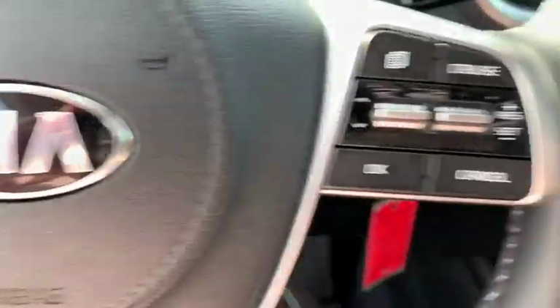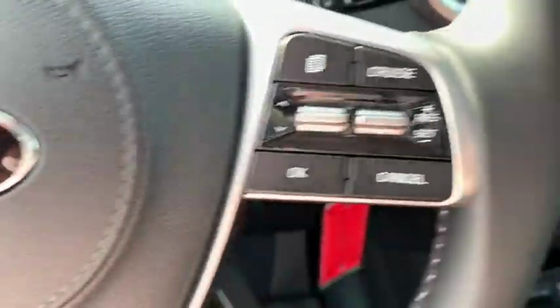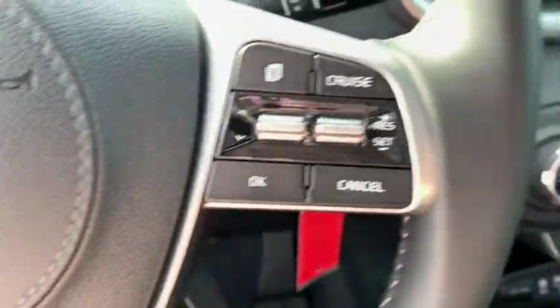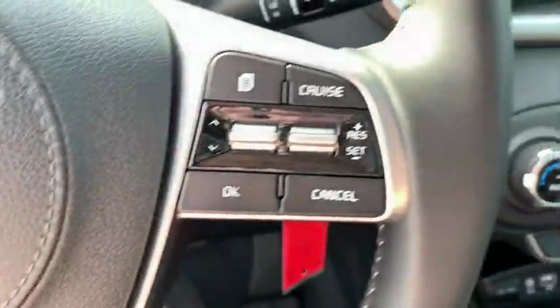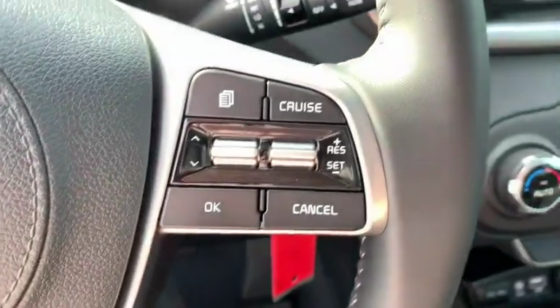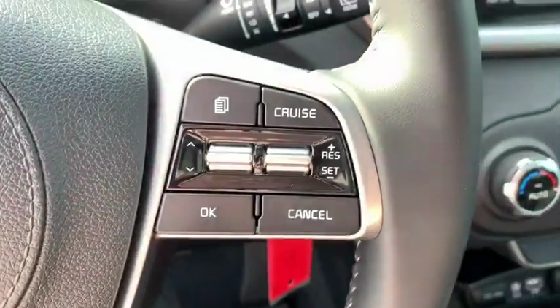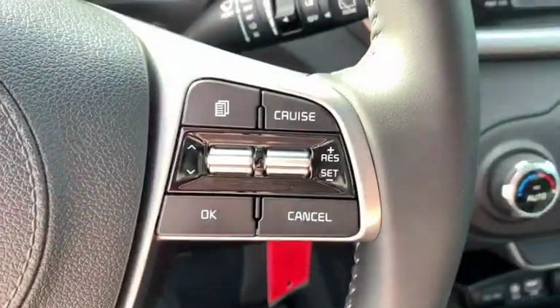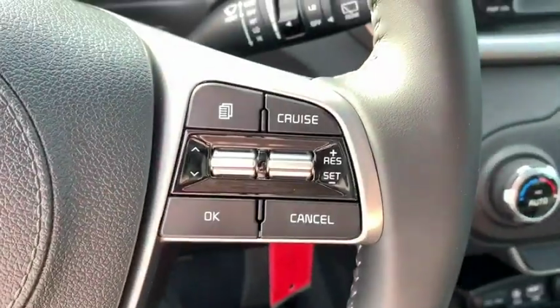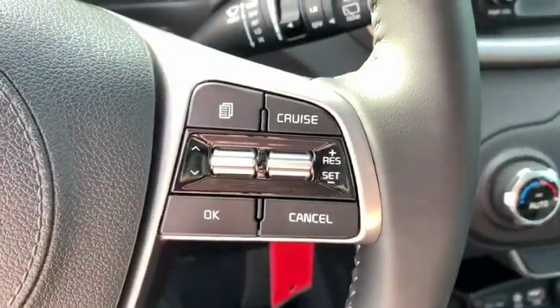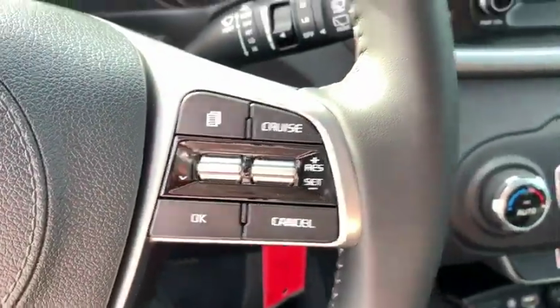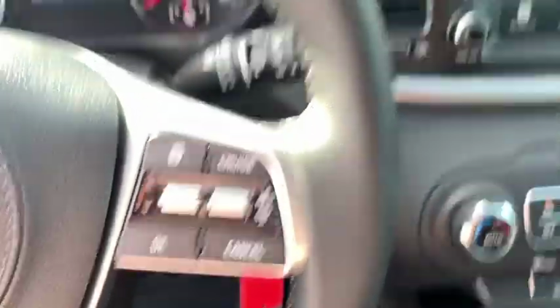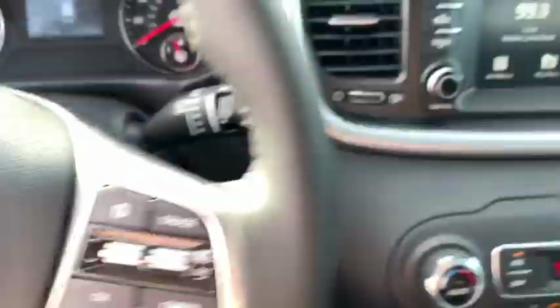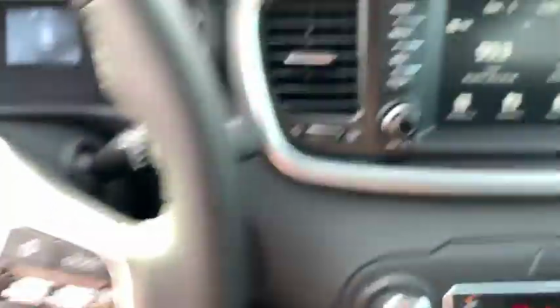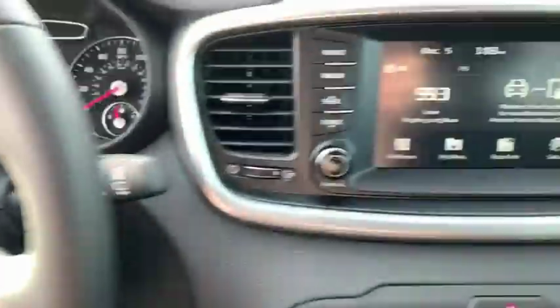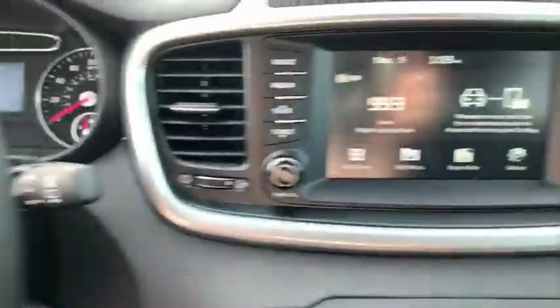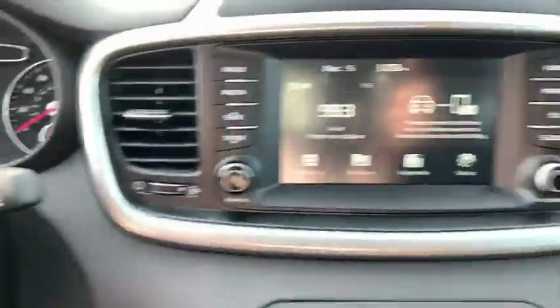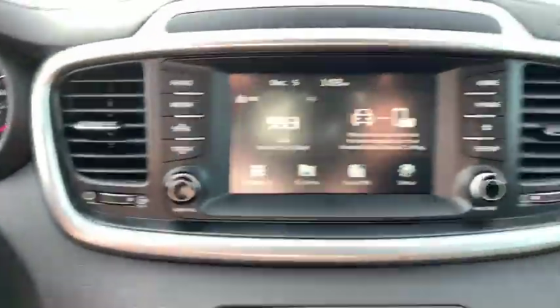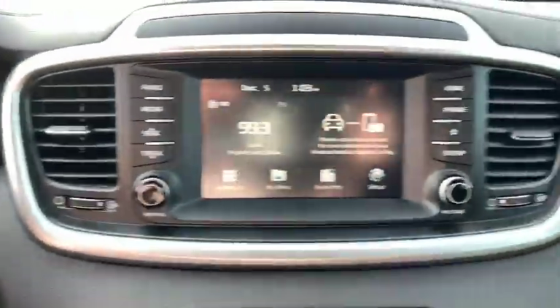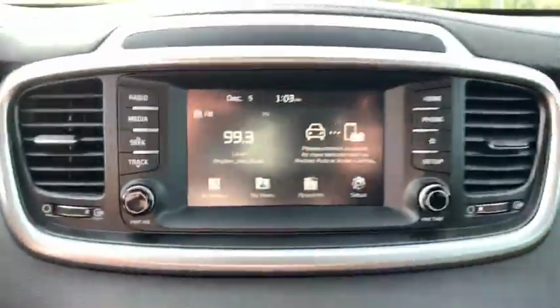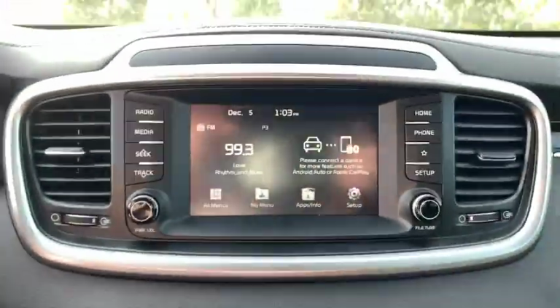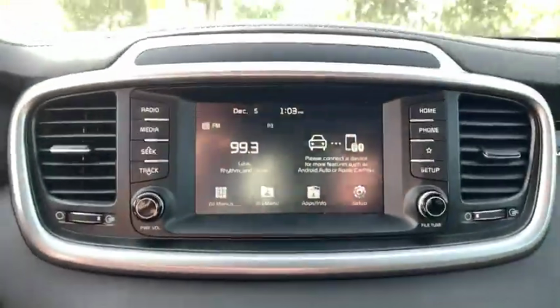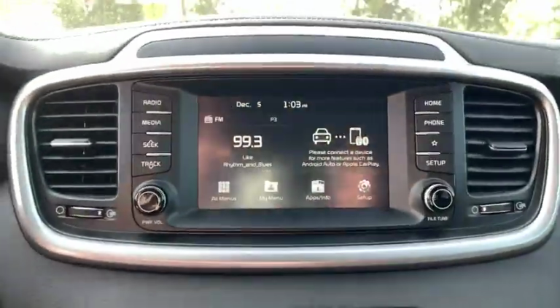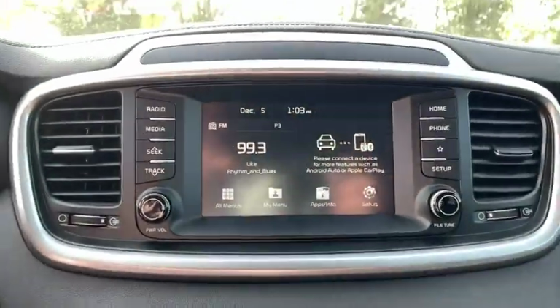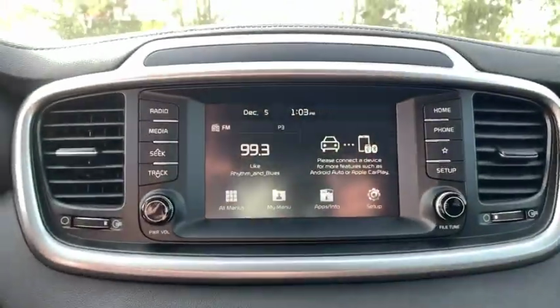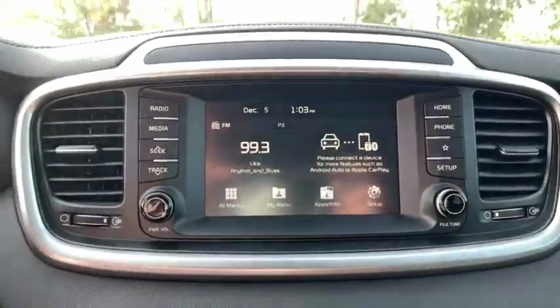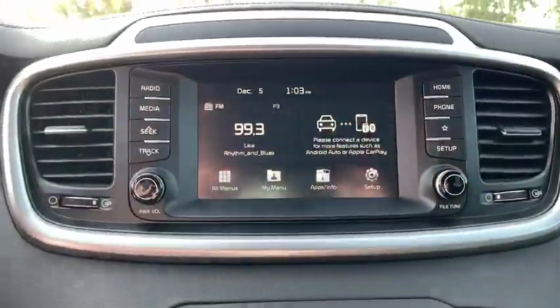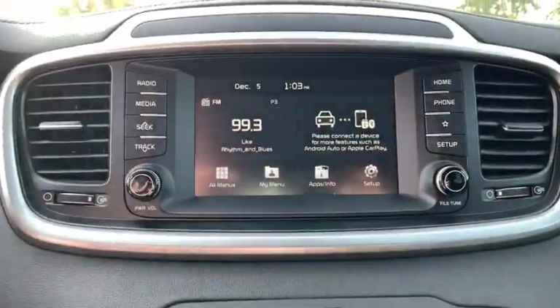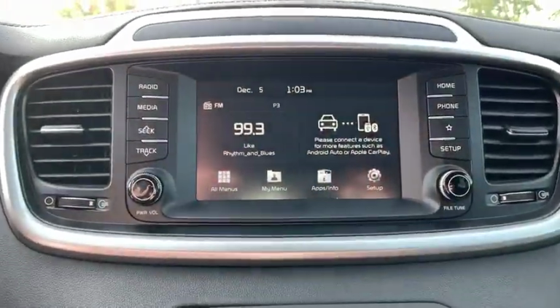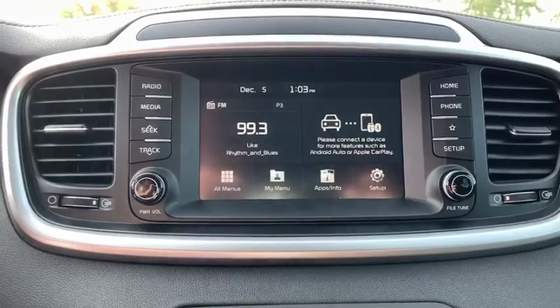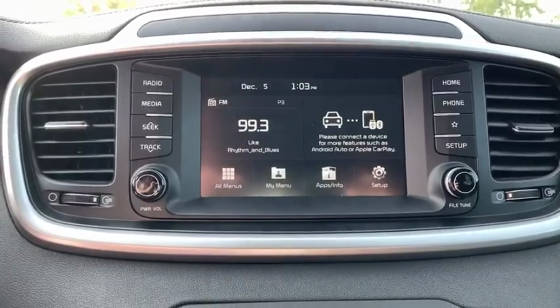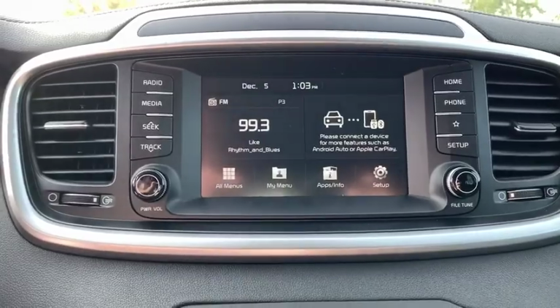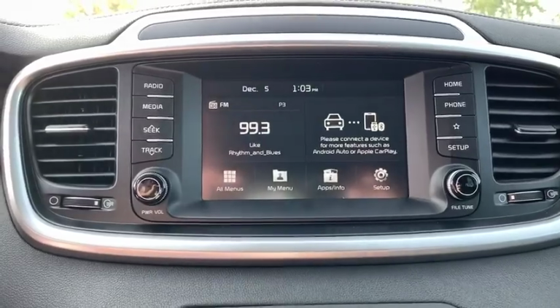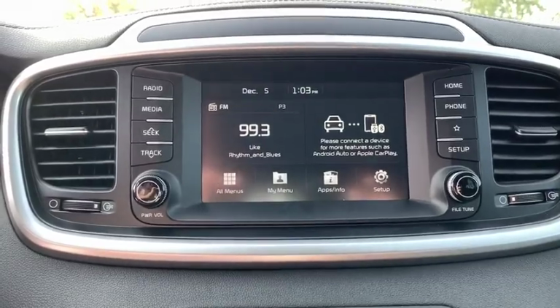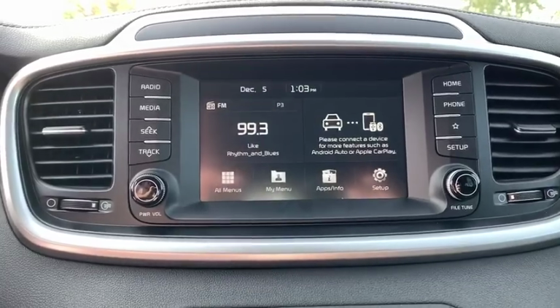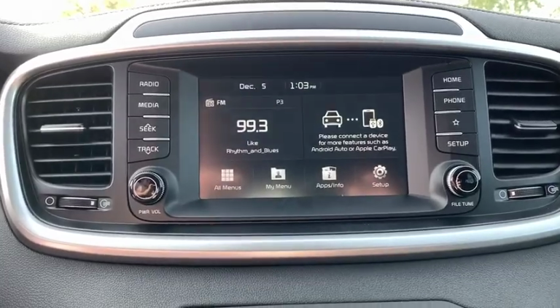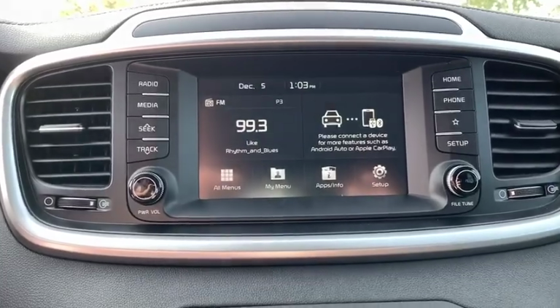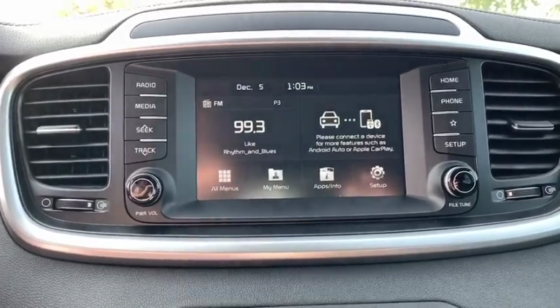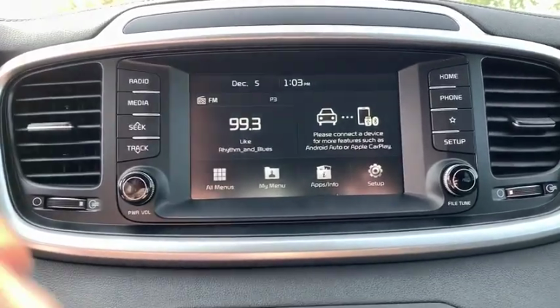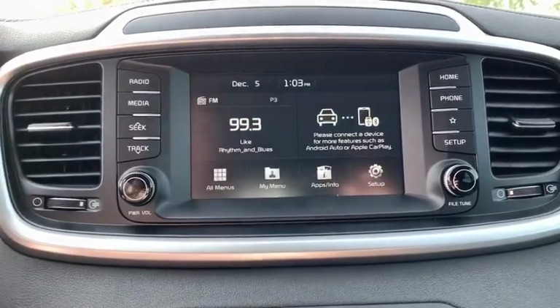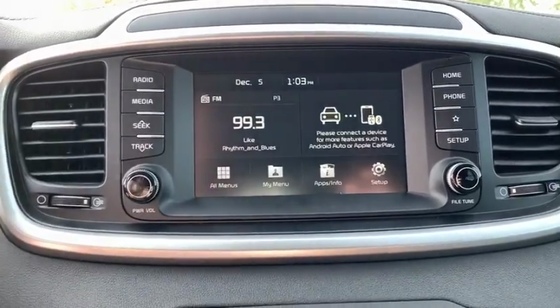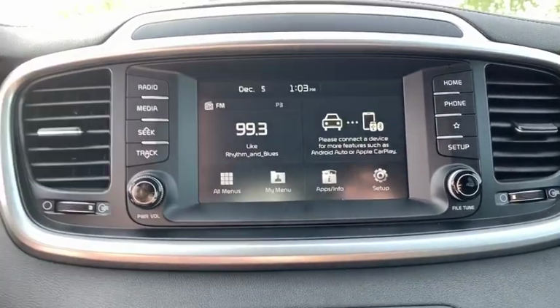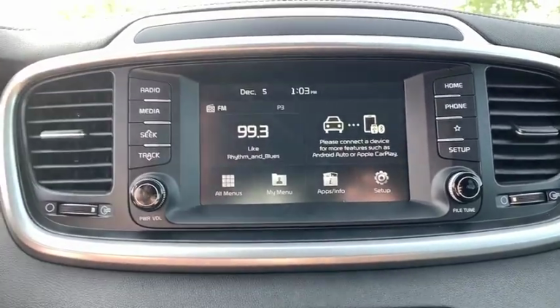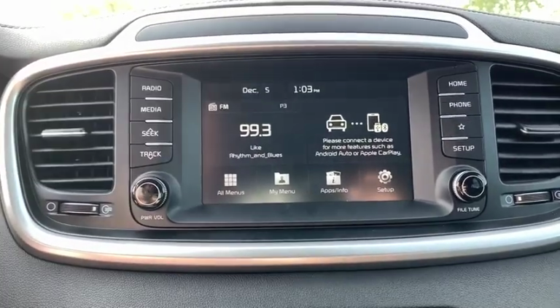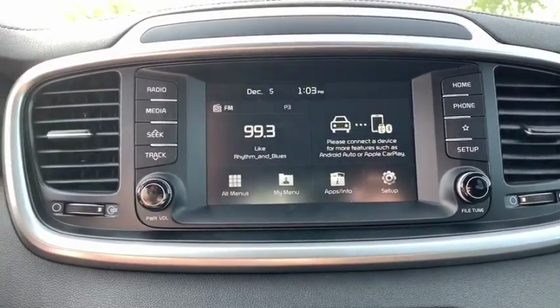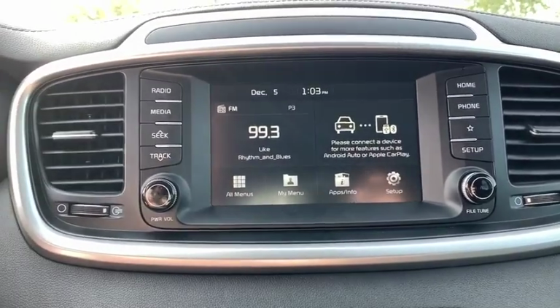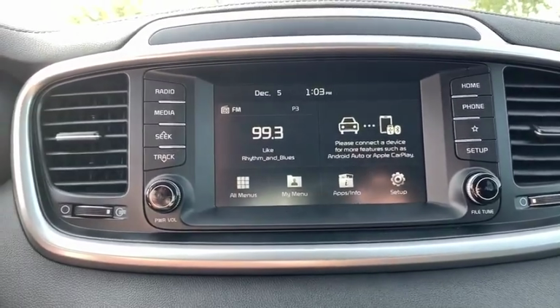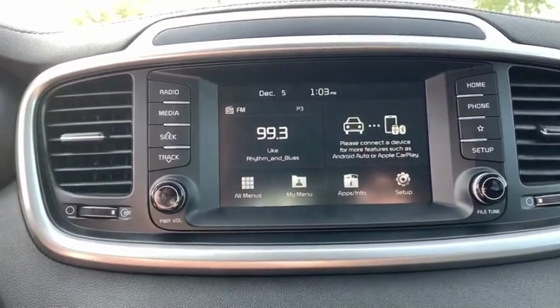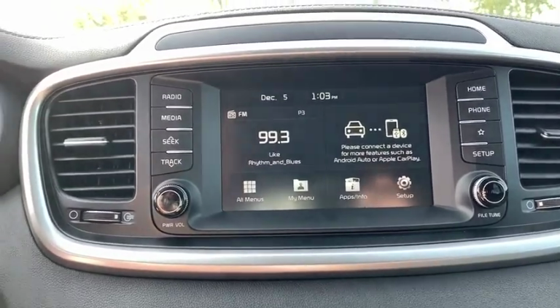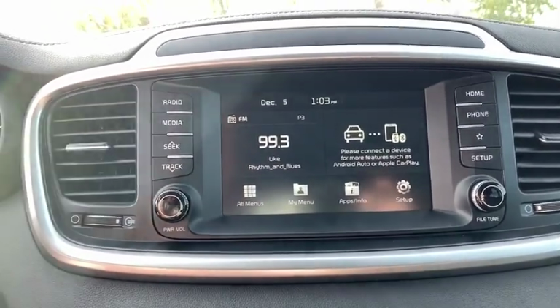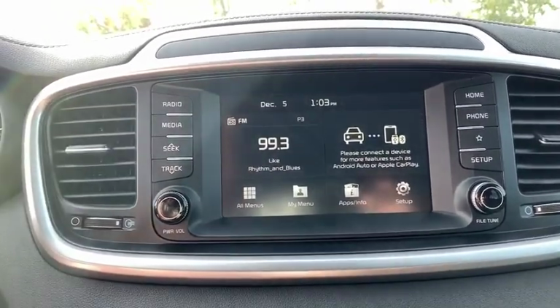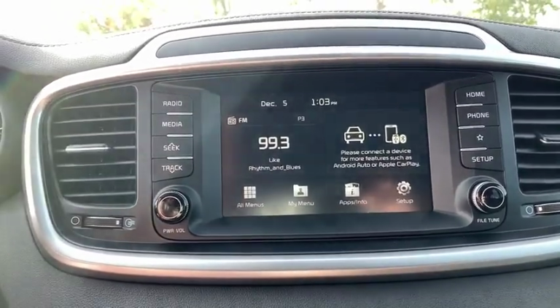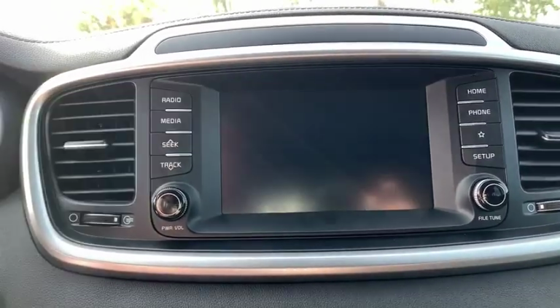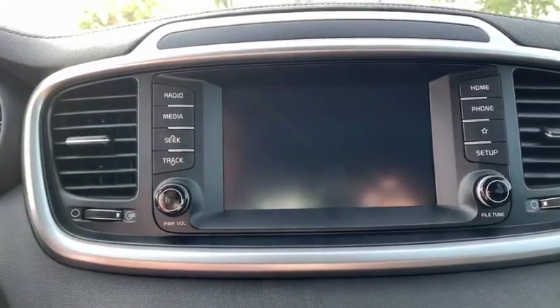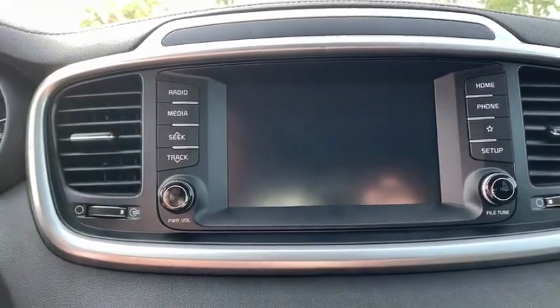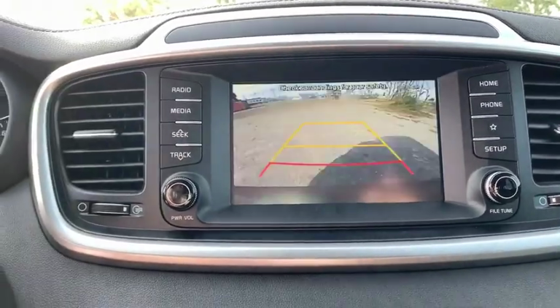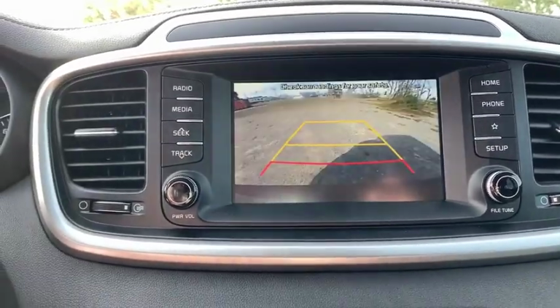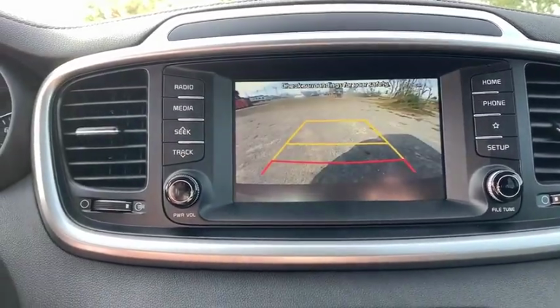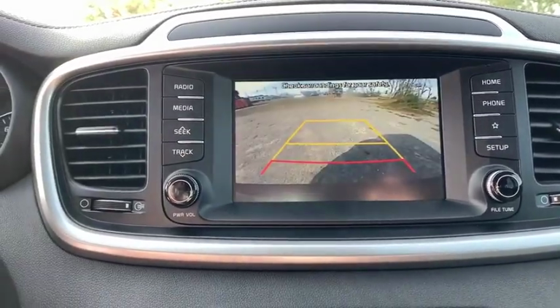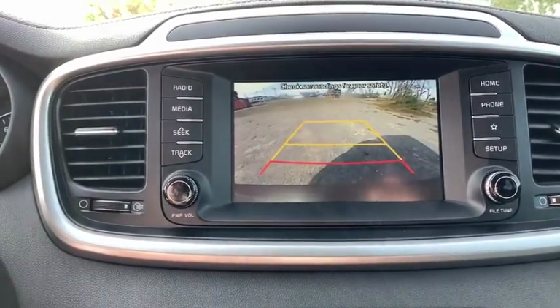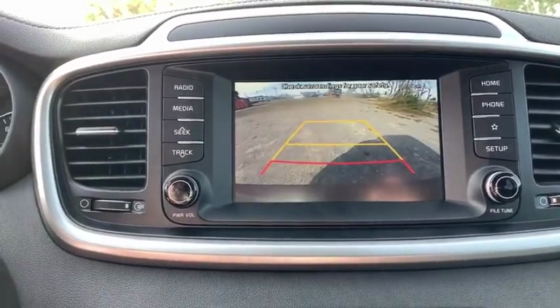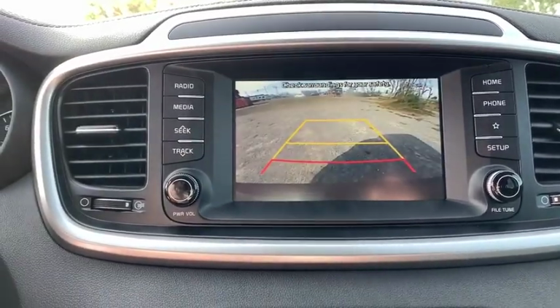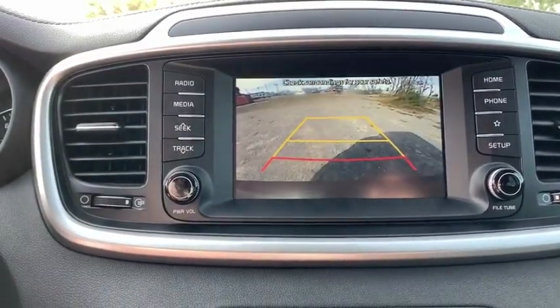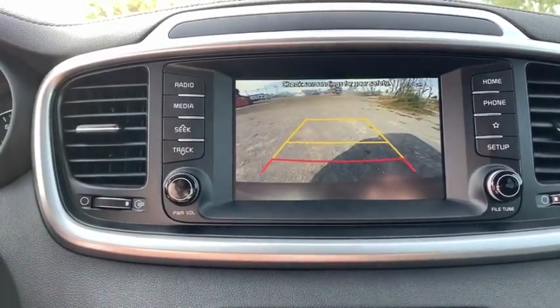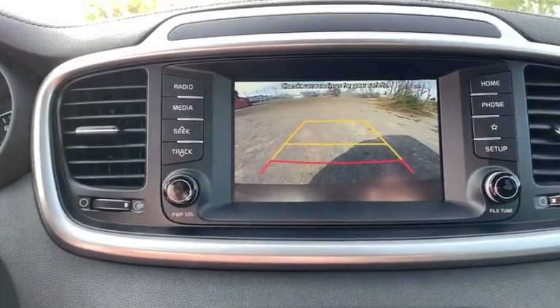Front wheel drive, AM FM stereo radio, MP3 player, power door locks, bucket seats, power windows.